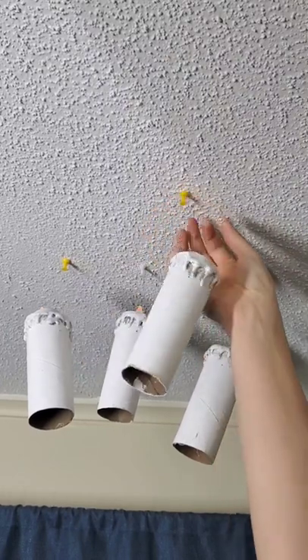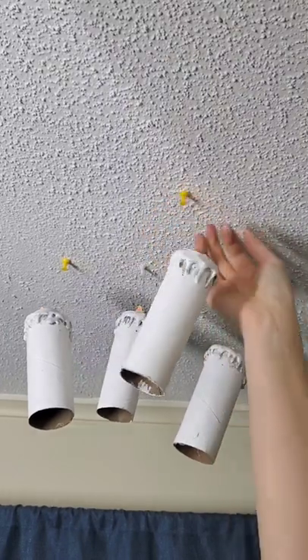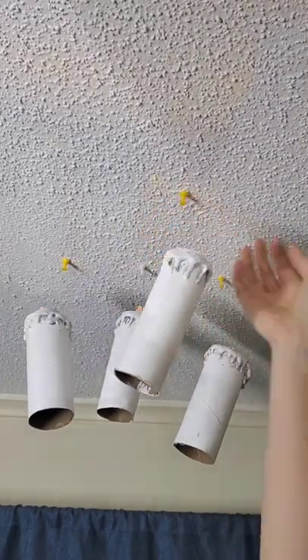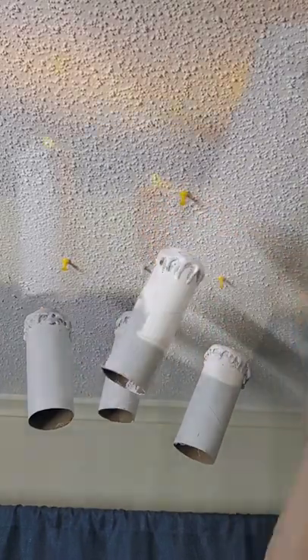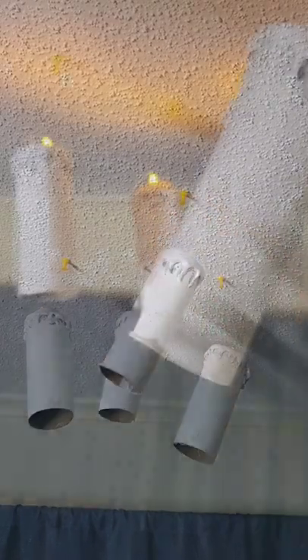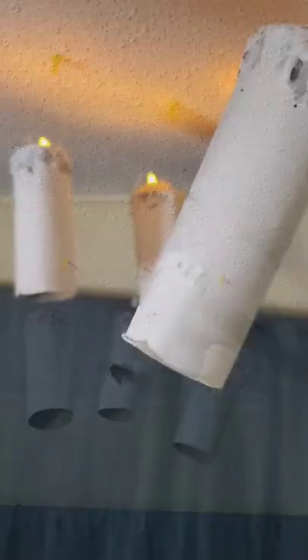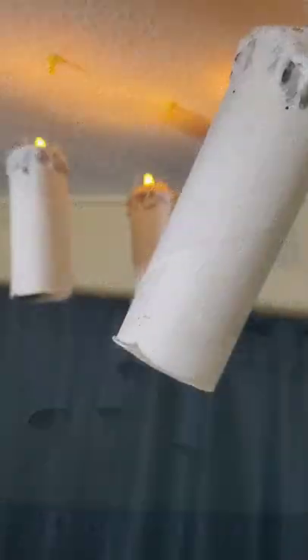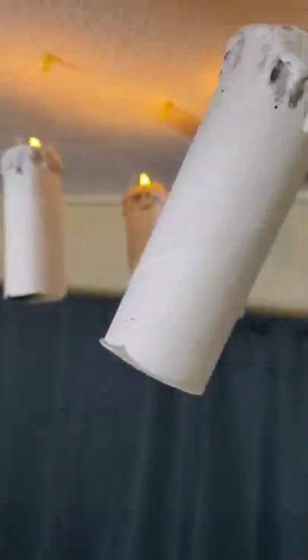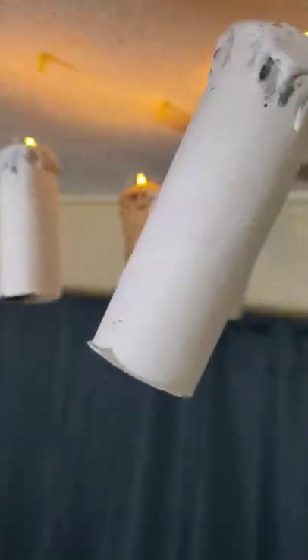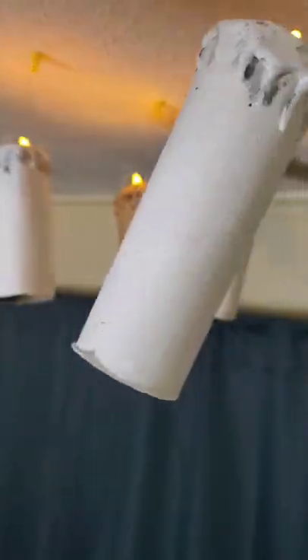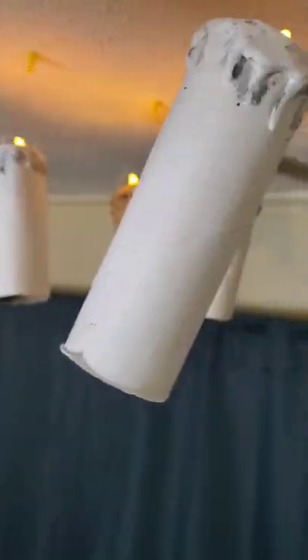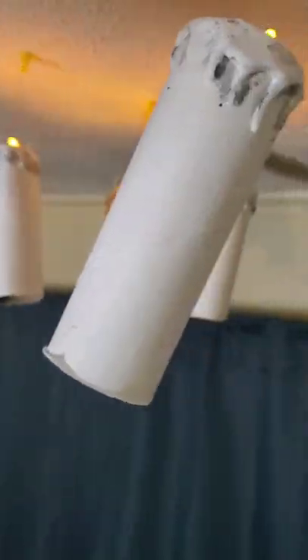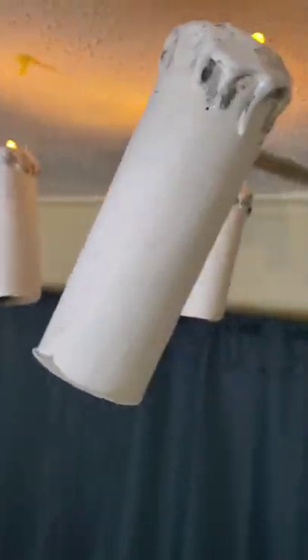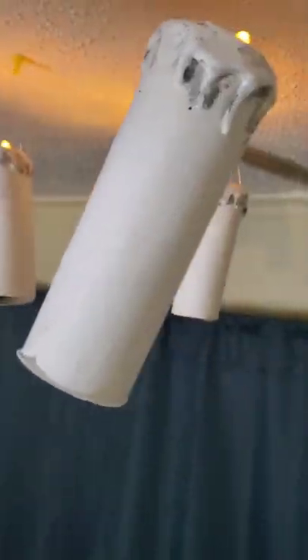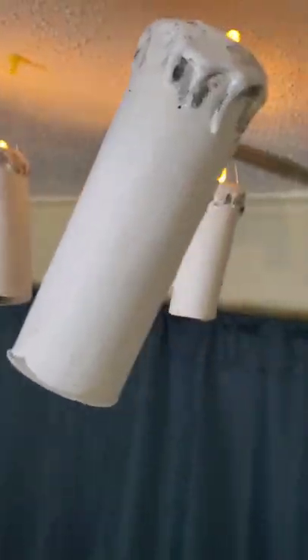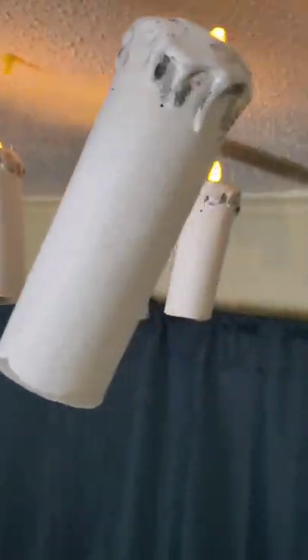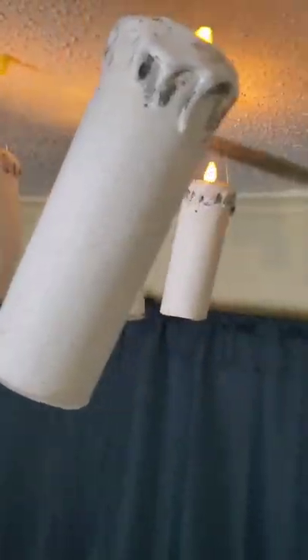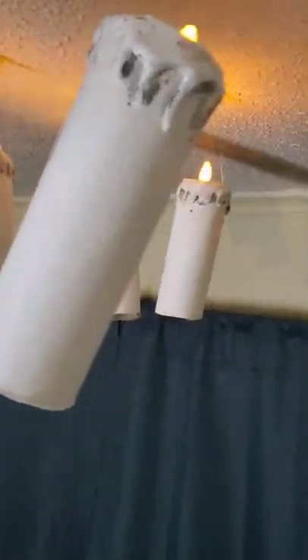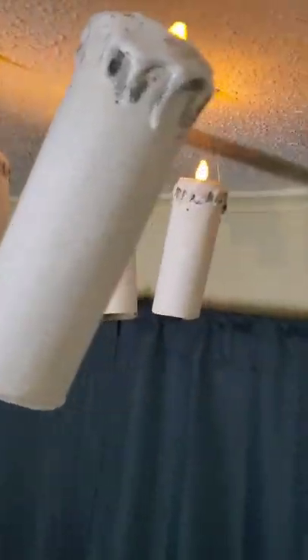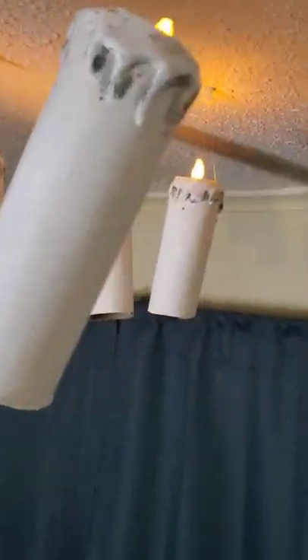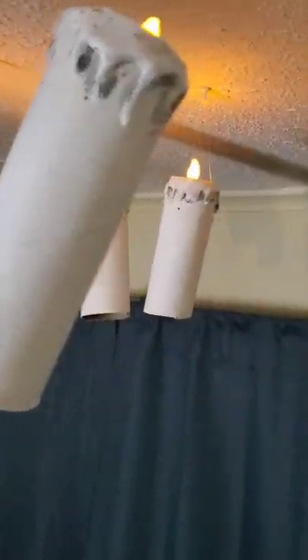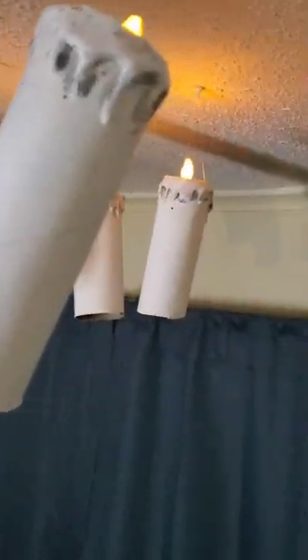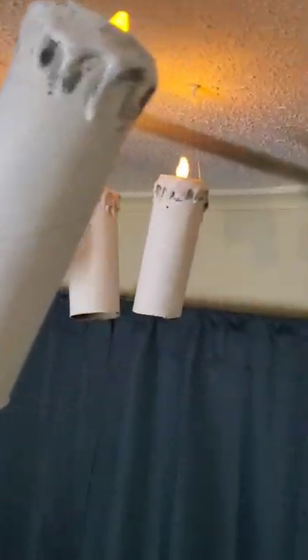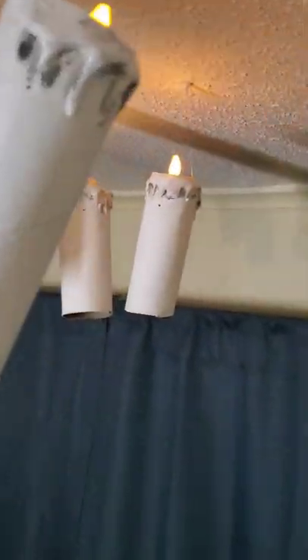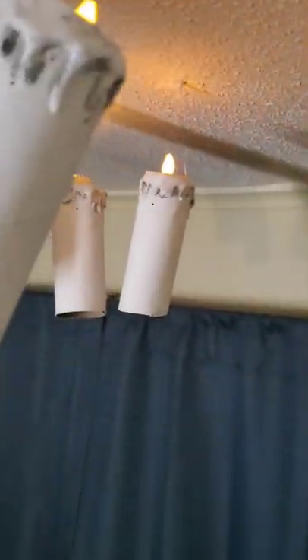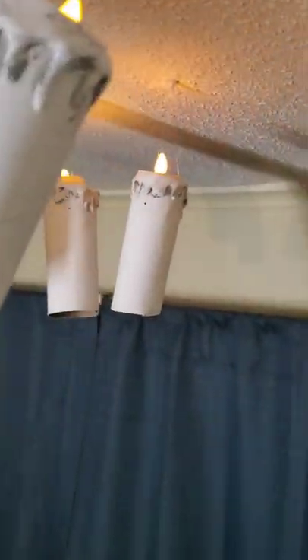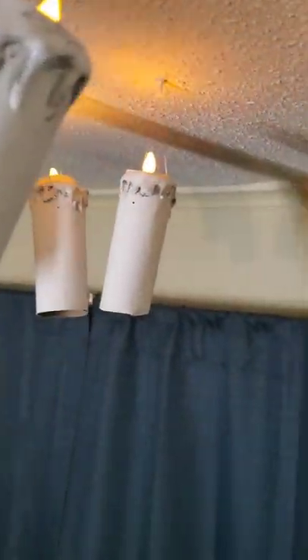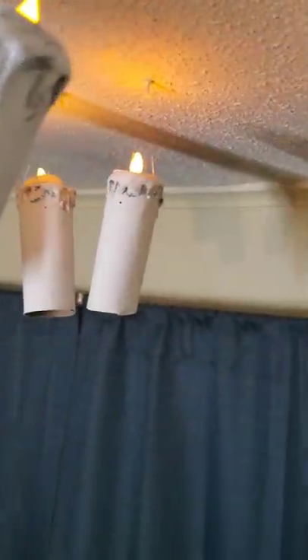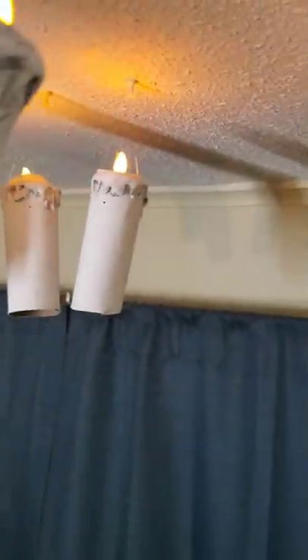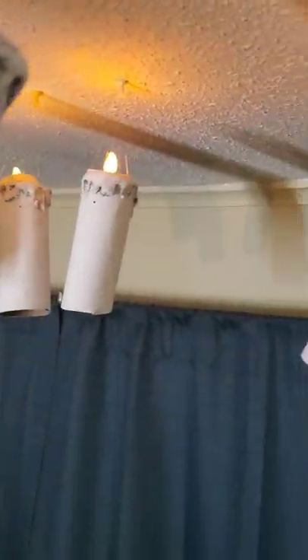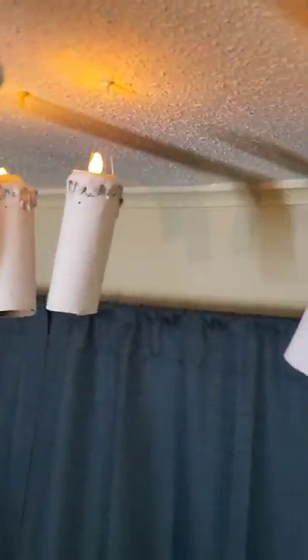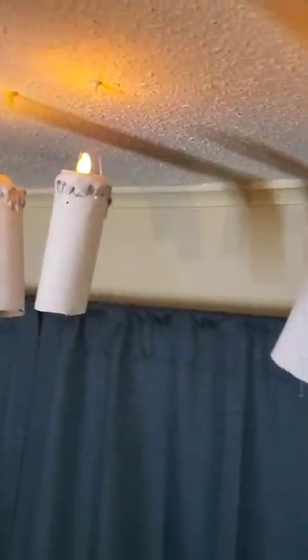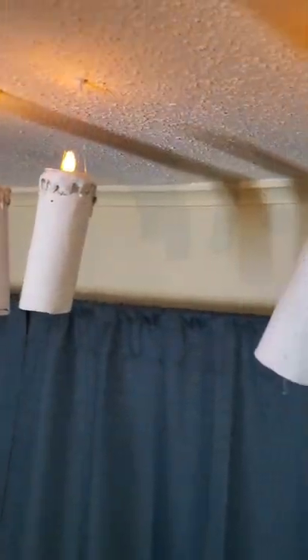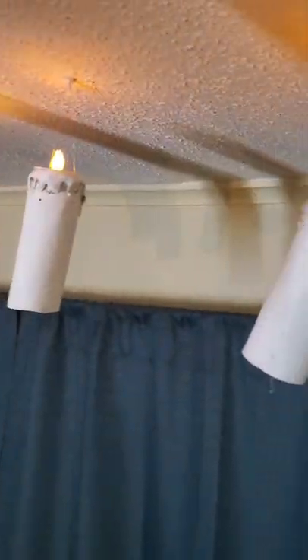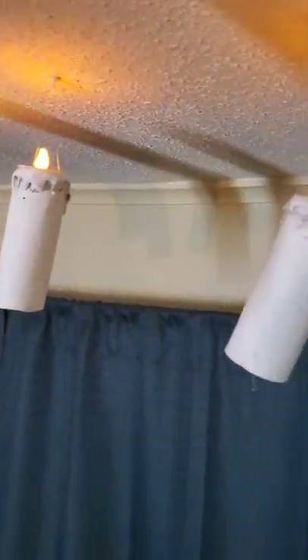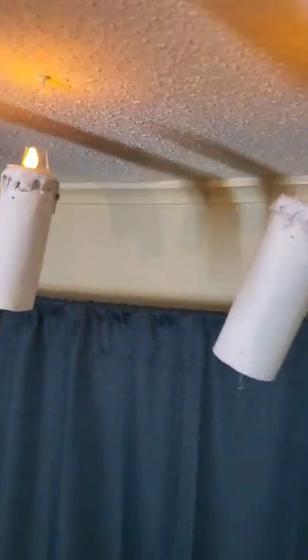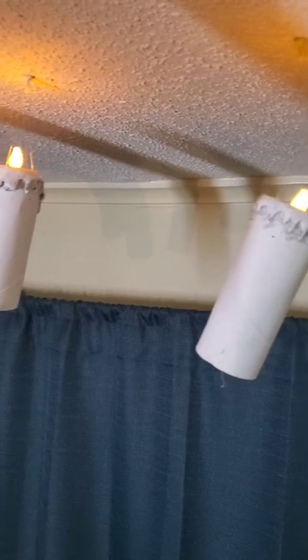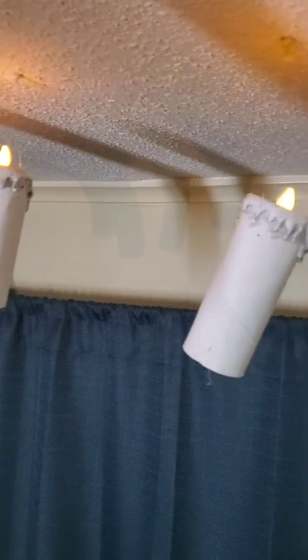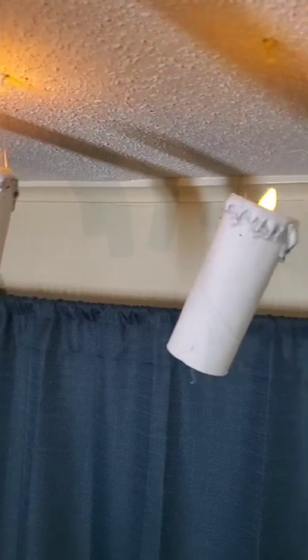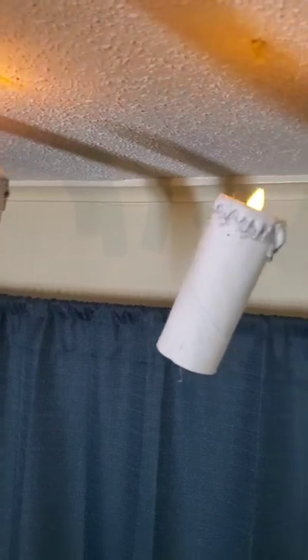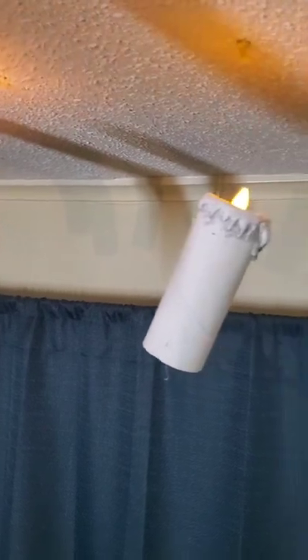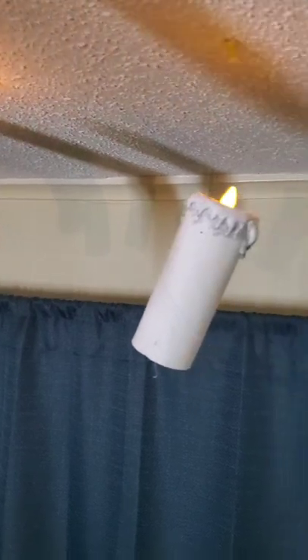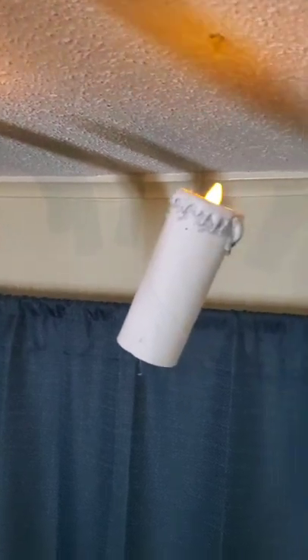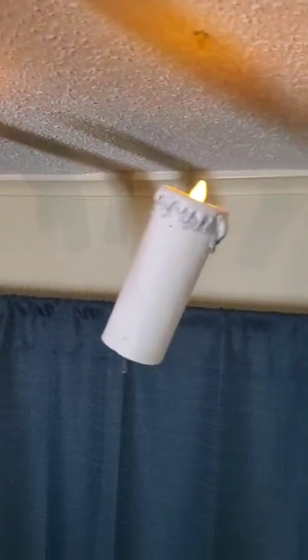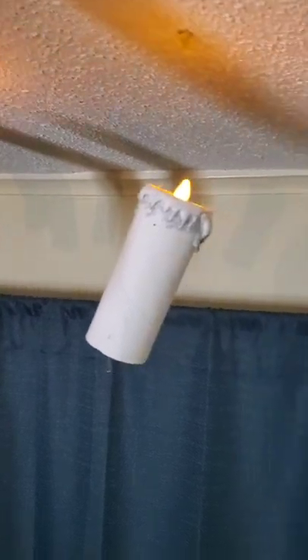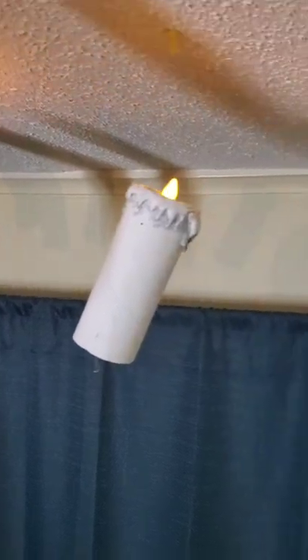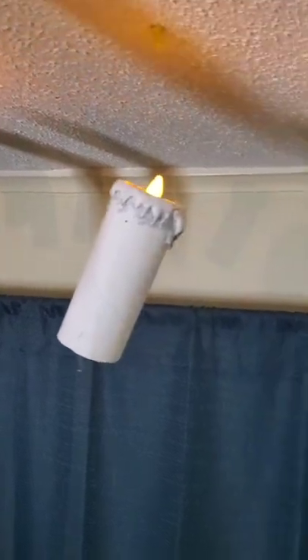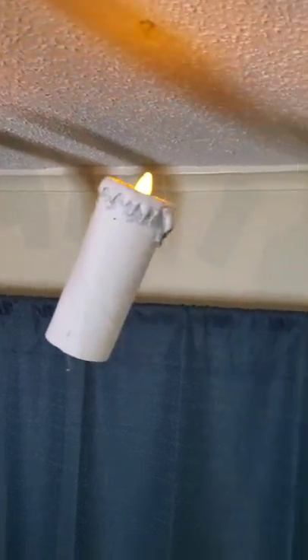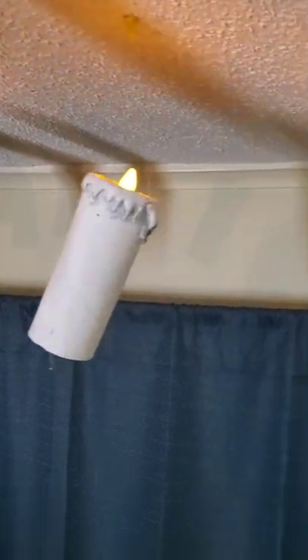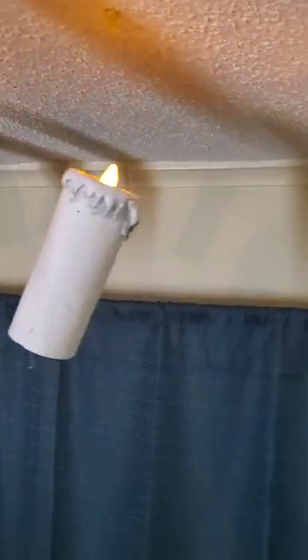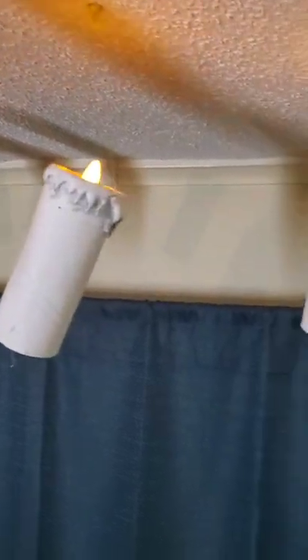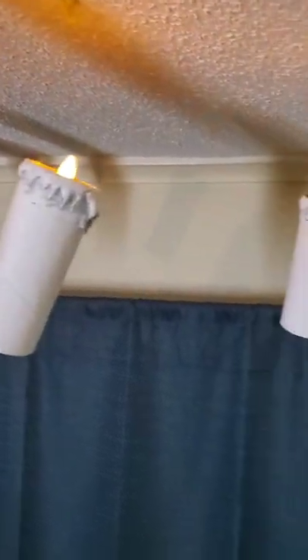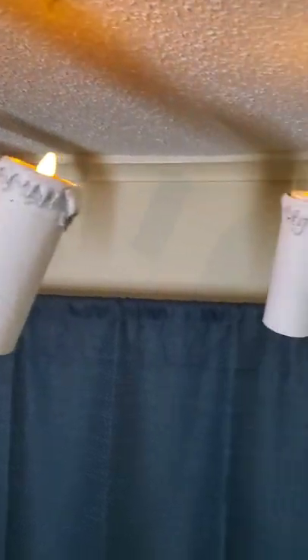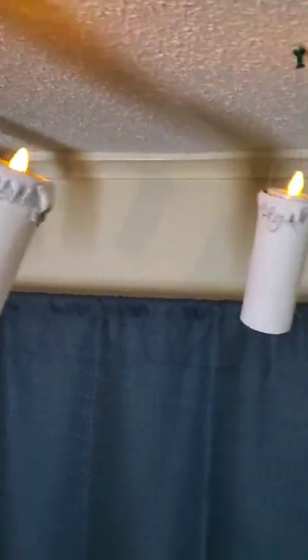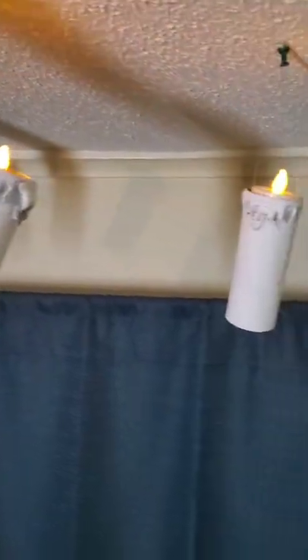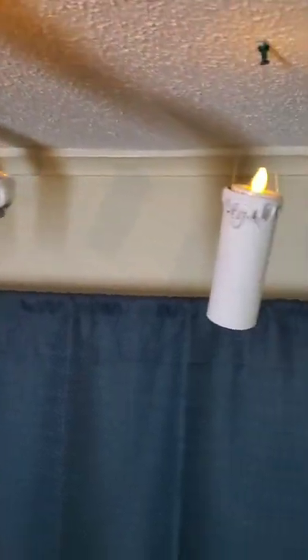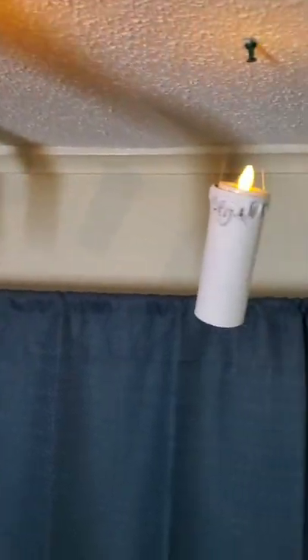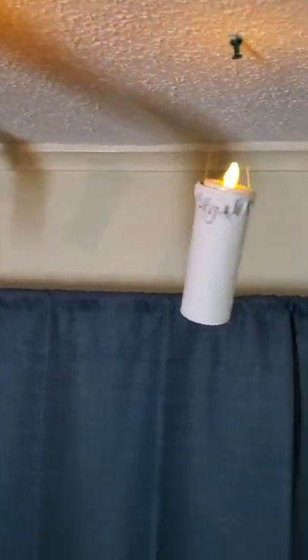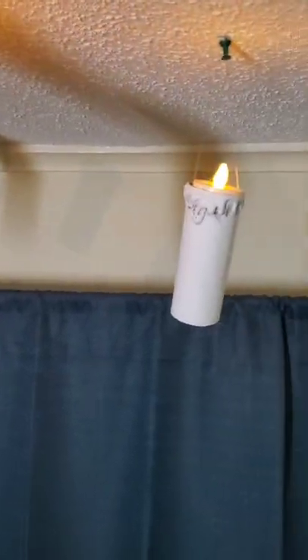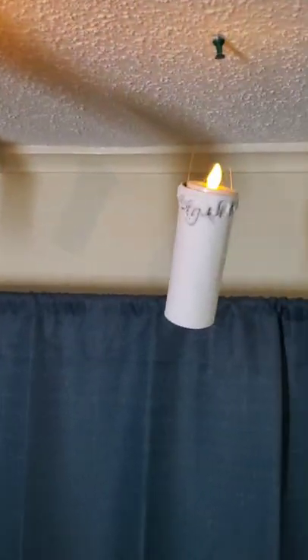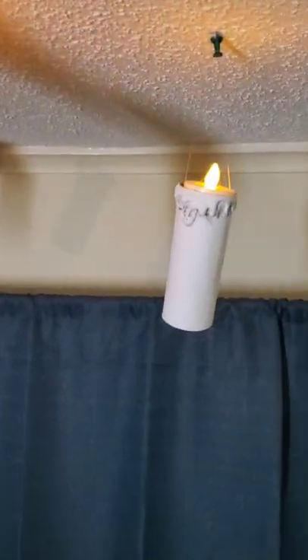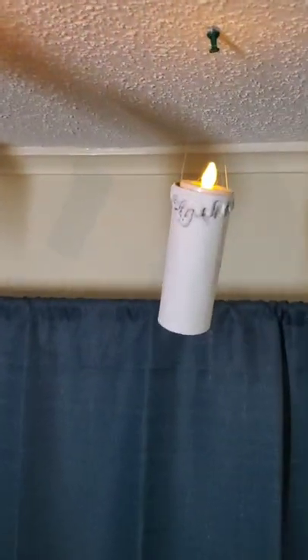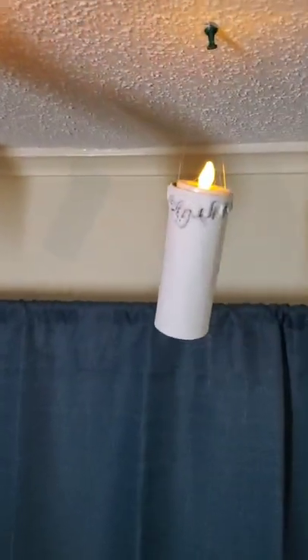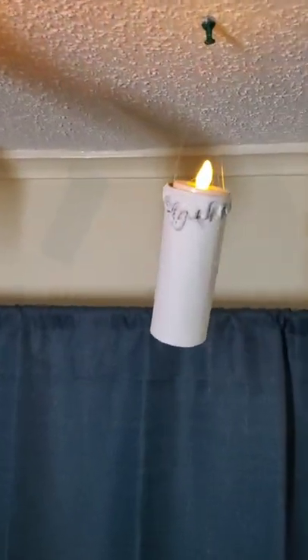After all of them are hung up, turn the lights off and these candles will make any ordinary room a little bit more magical. Thank you so much for watching.